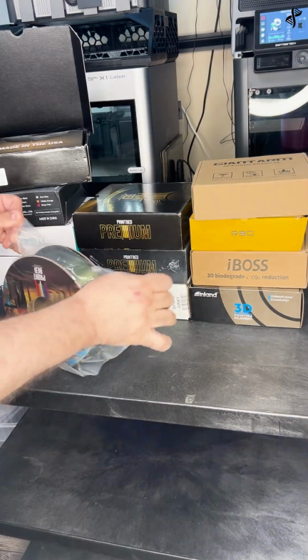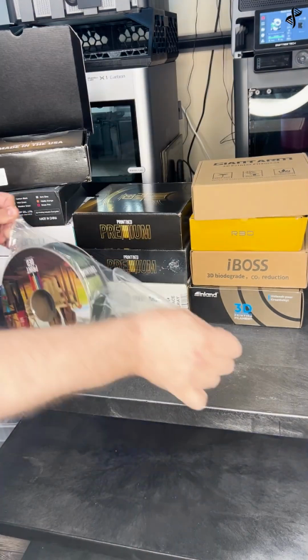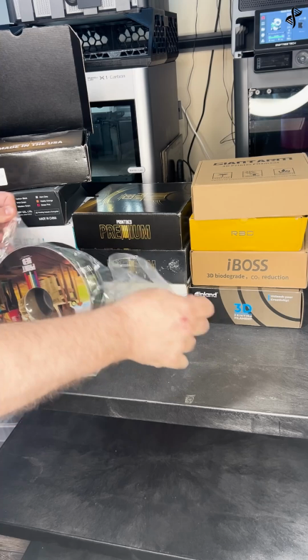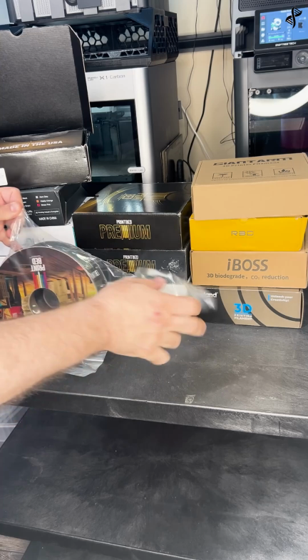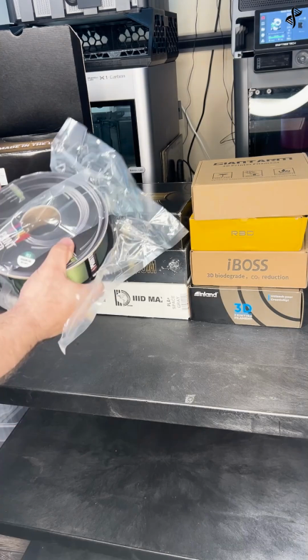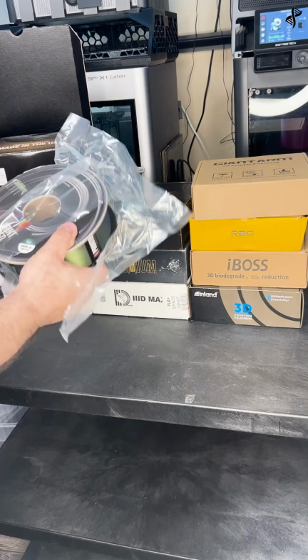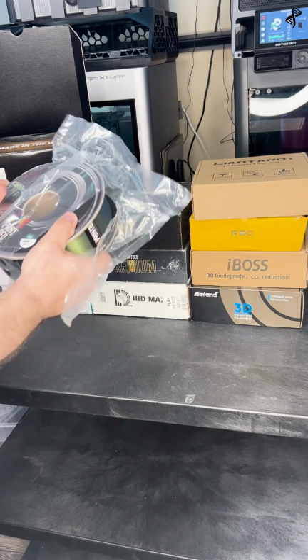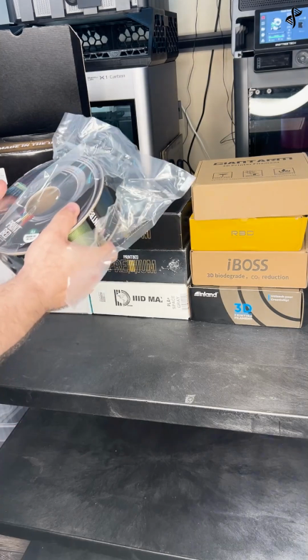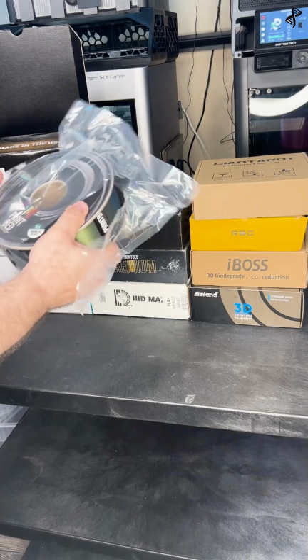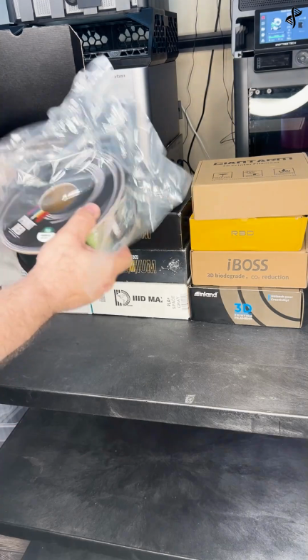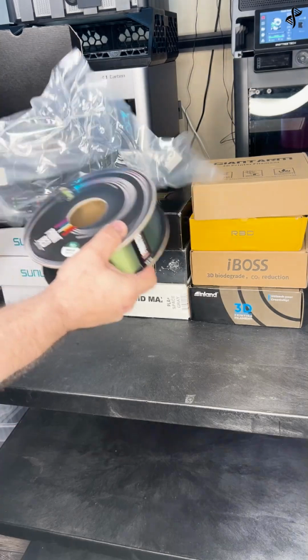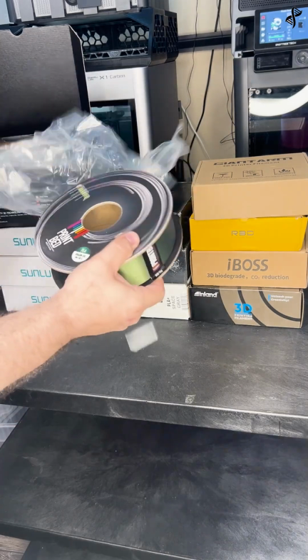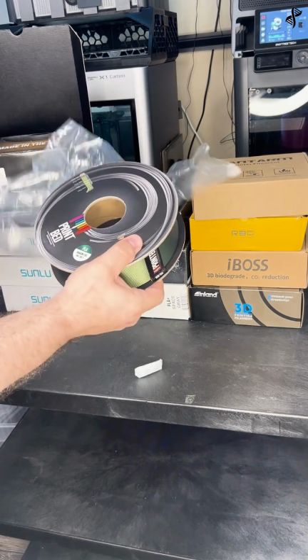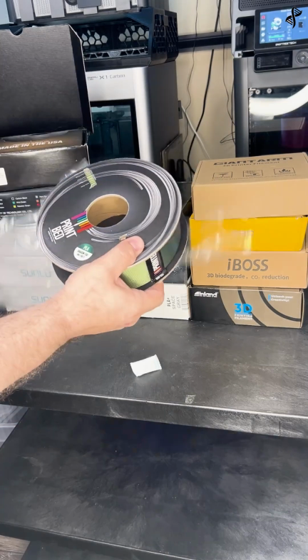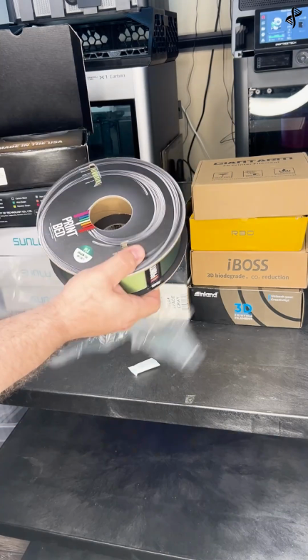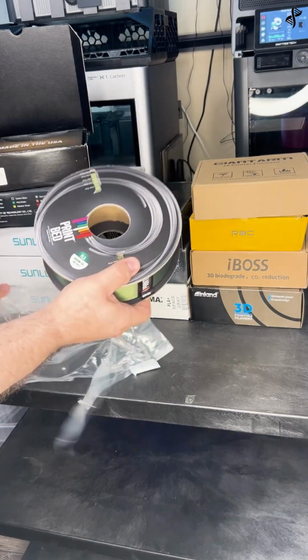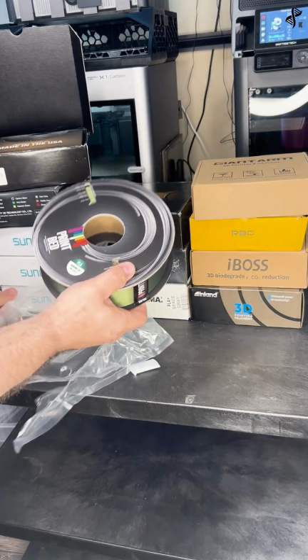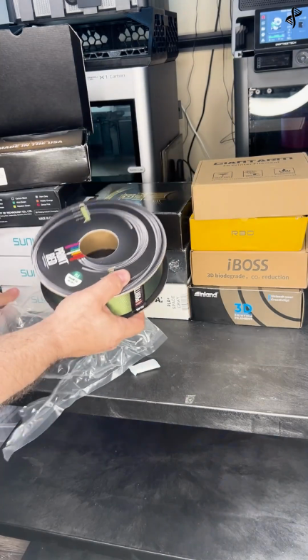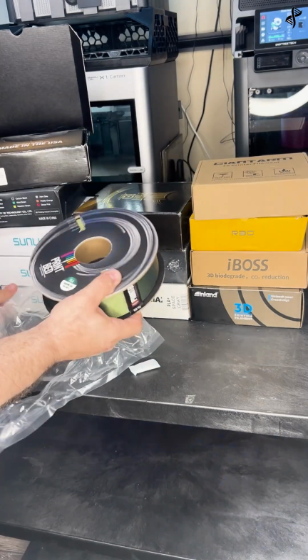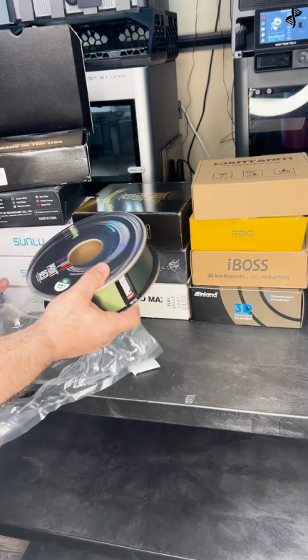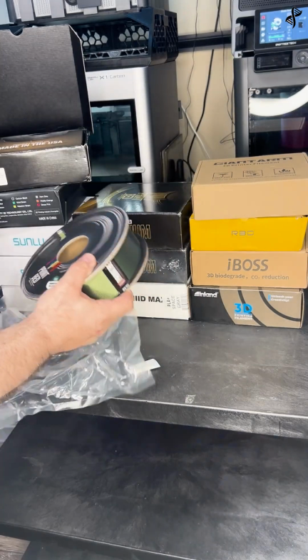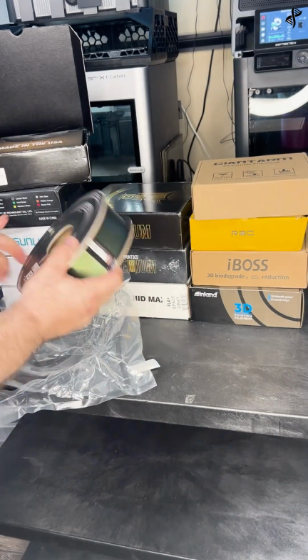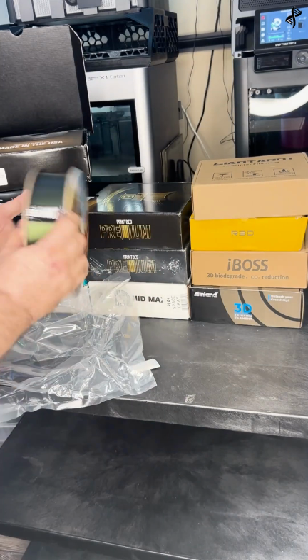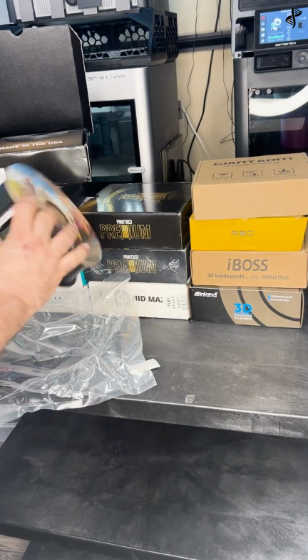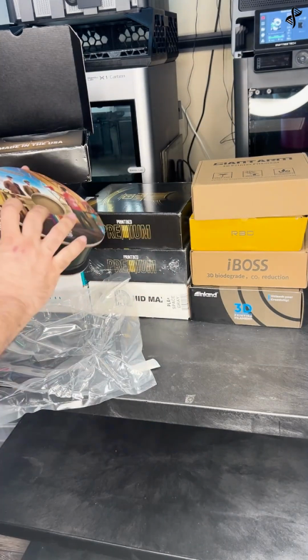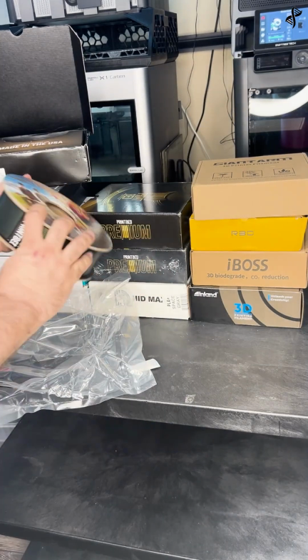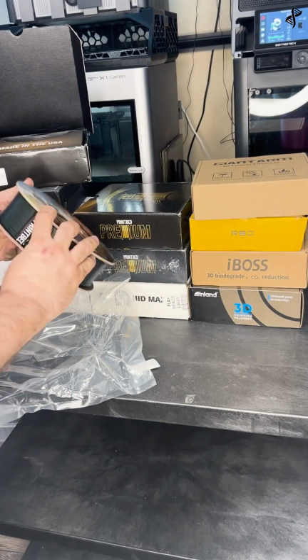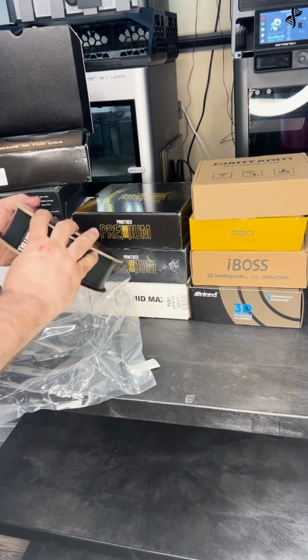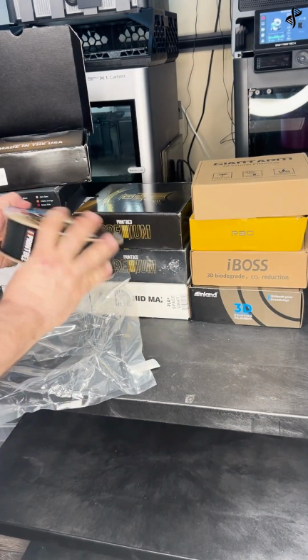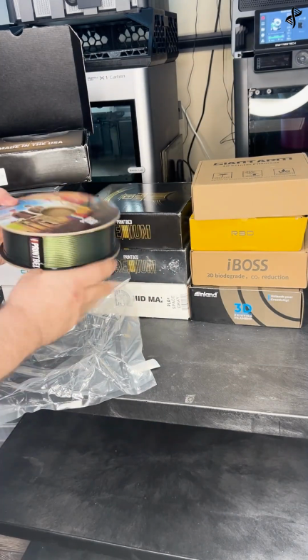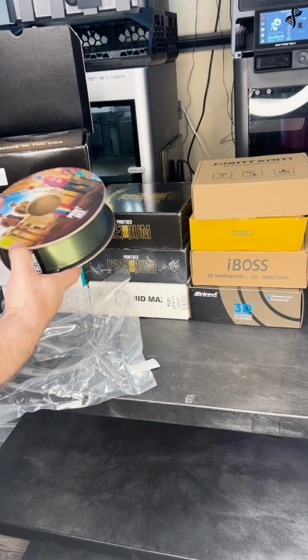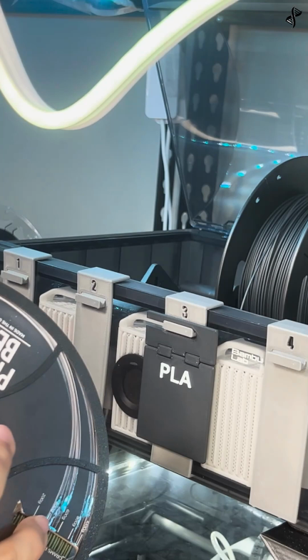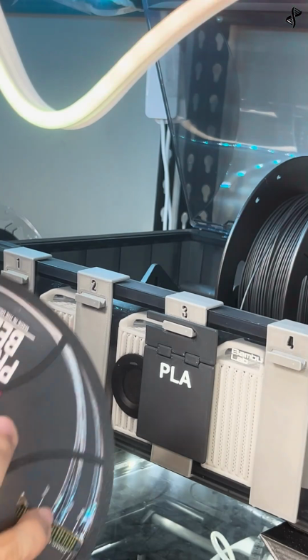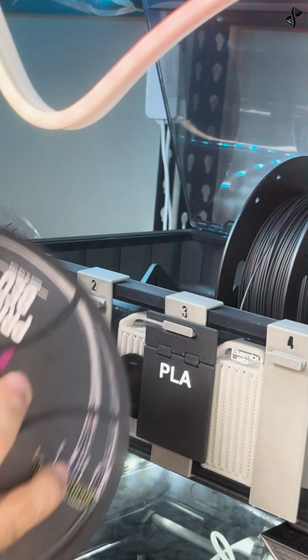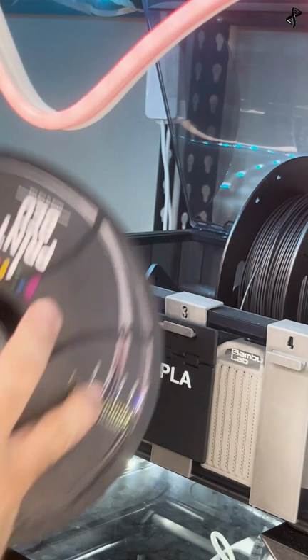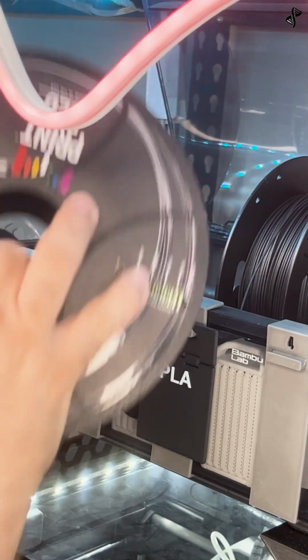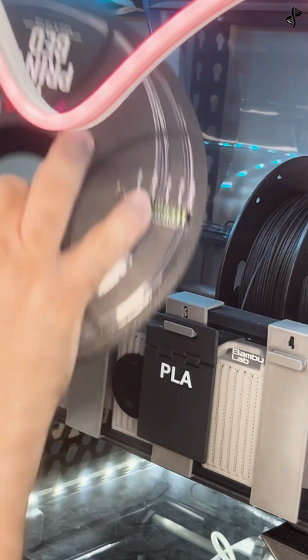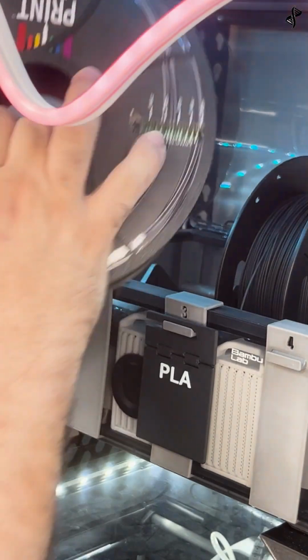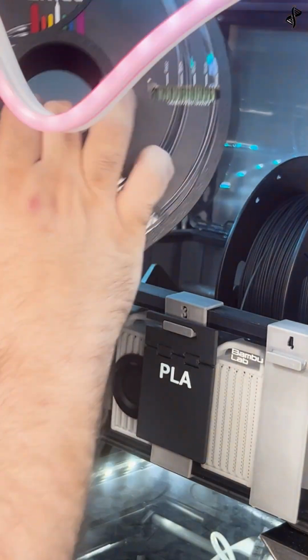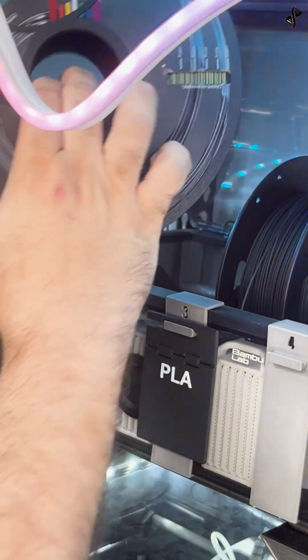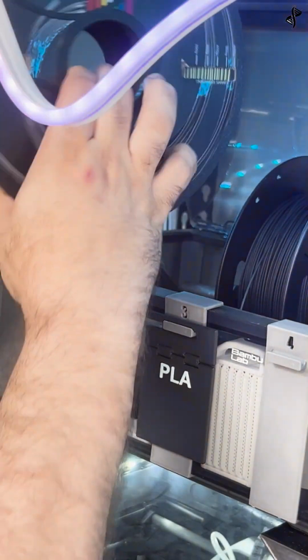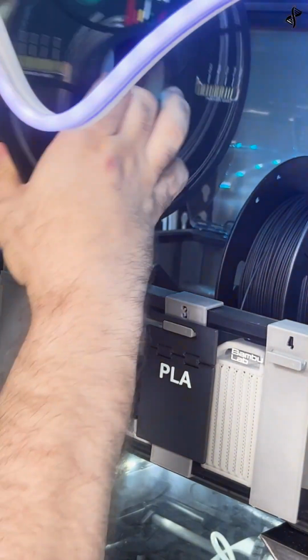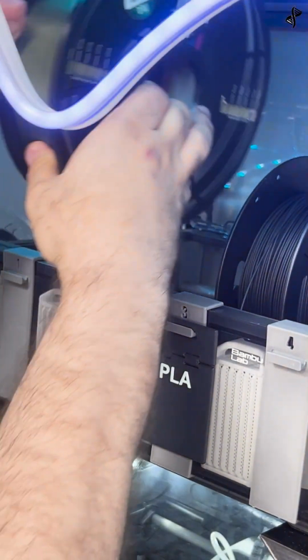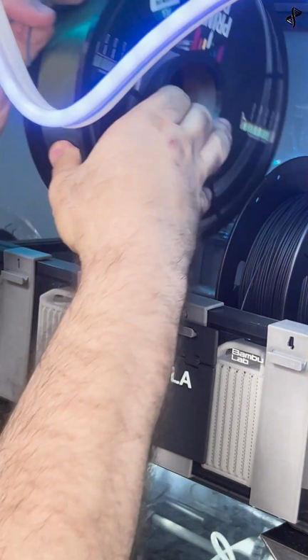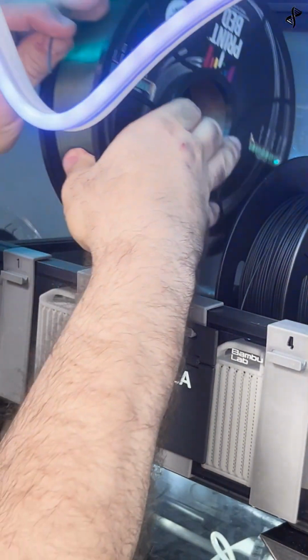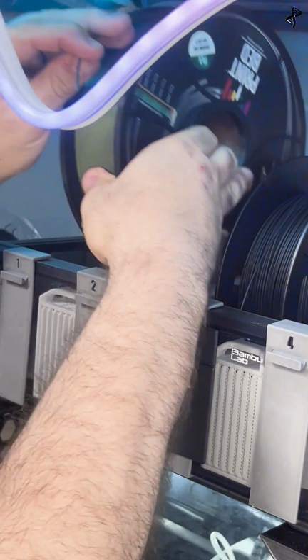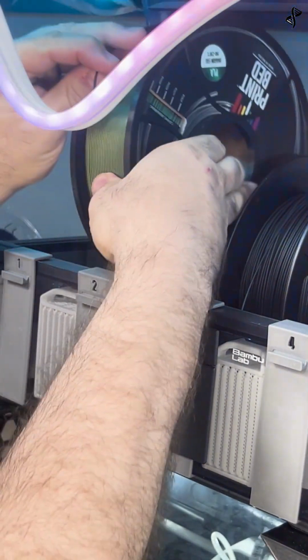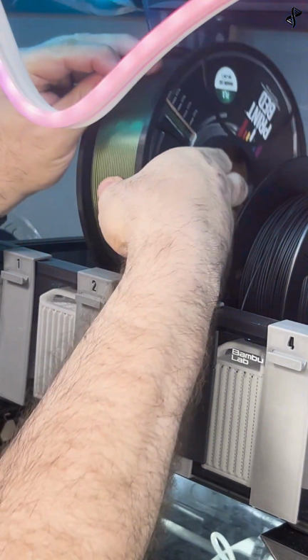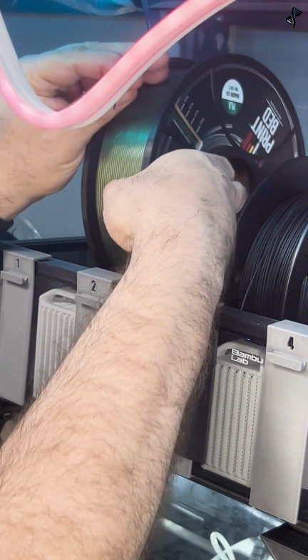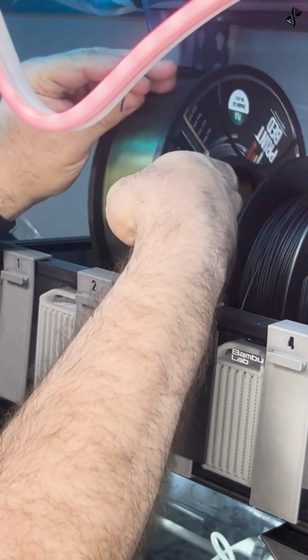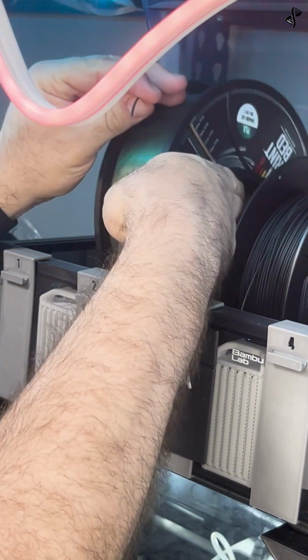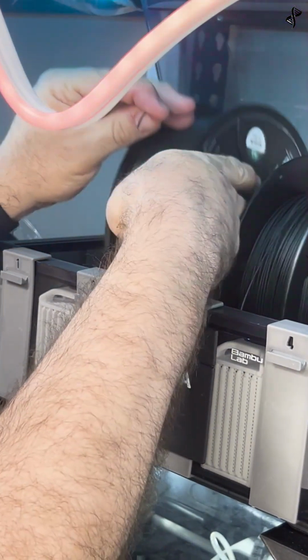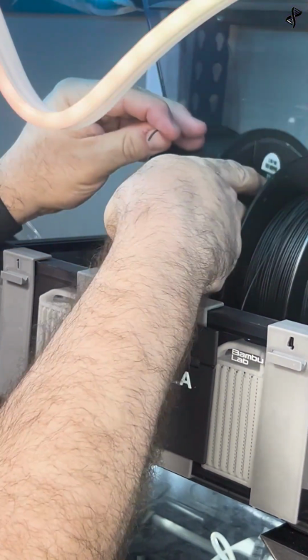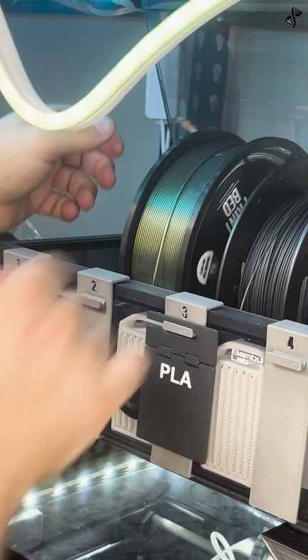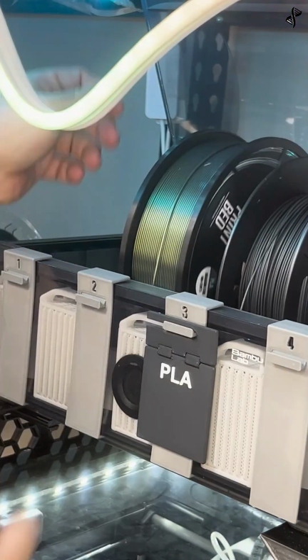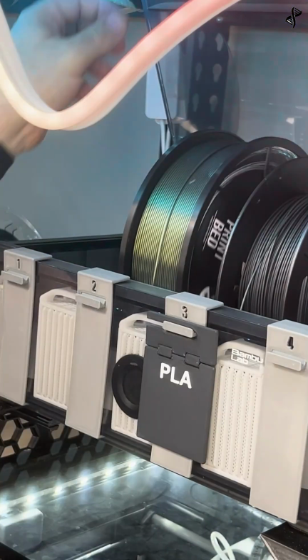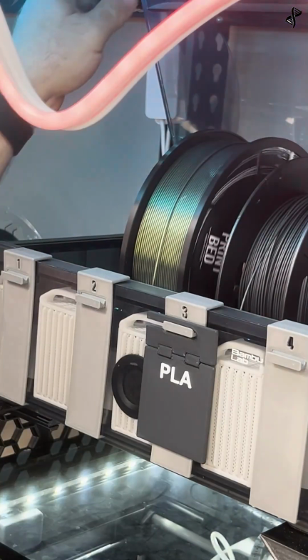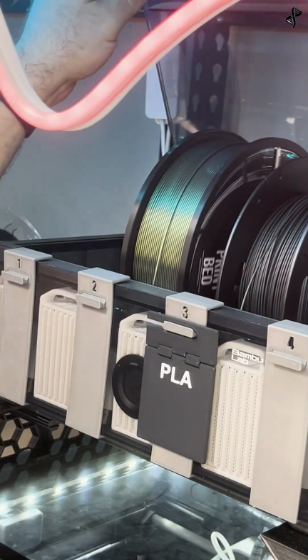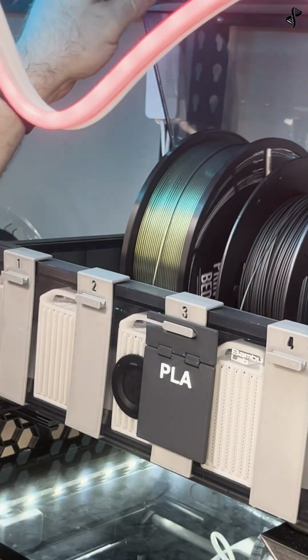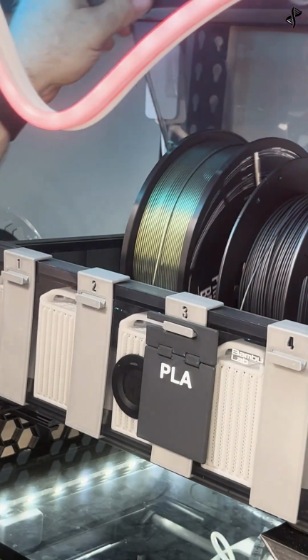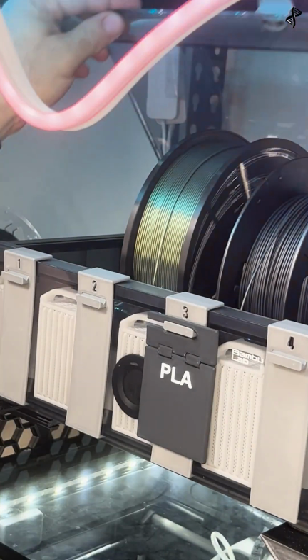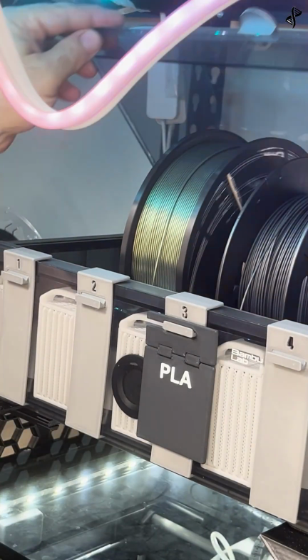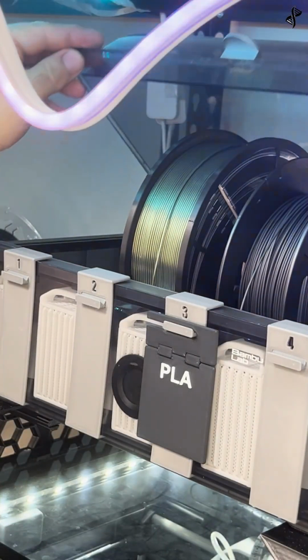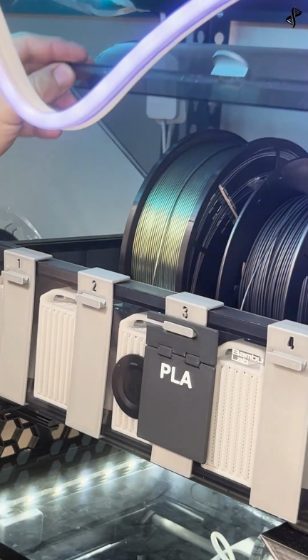Follow along with me as I unbox a recent delivery of filament. Remove the roll from its vacuum sealed bag and load it into the 3D printer. Save the silica packs for later.